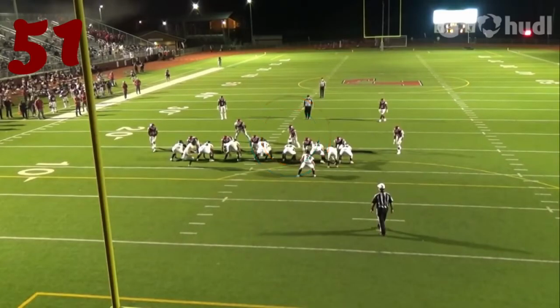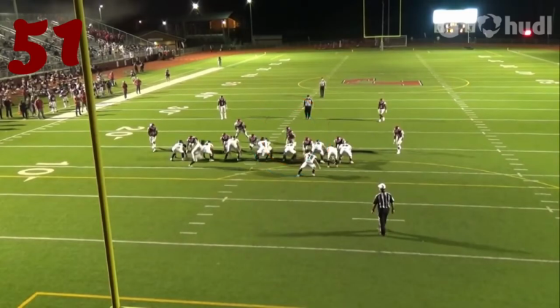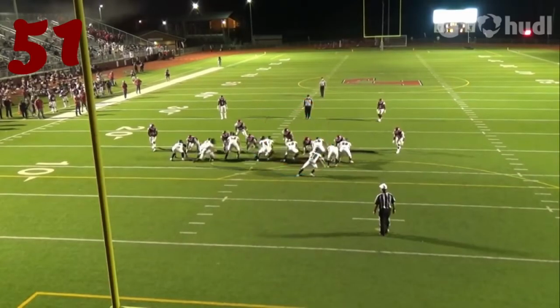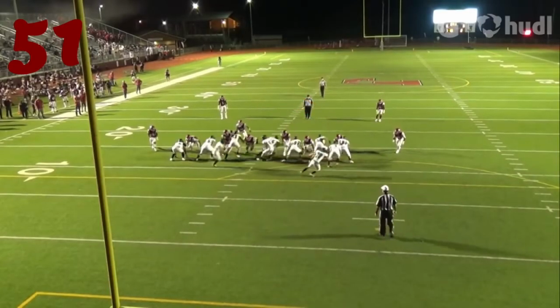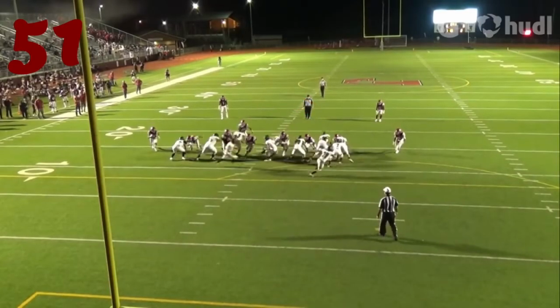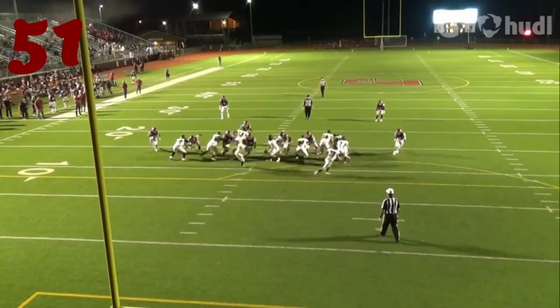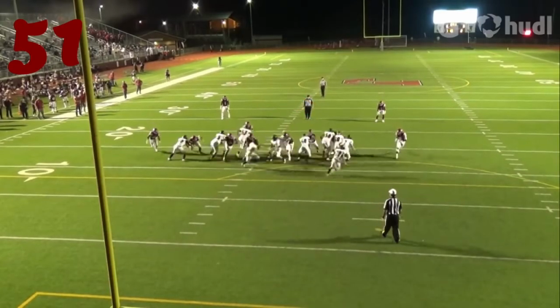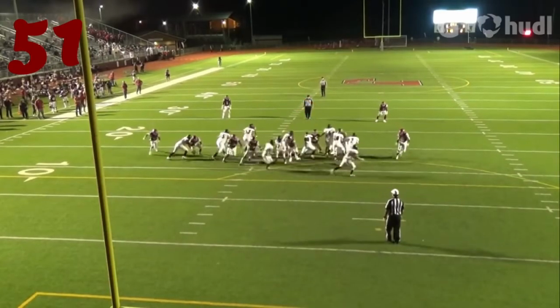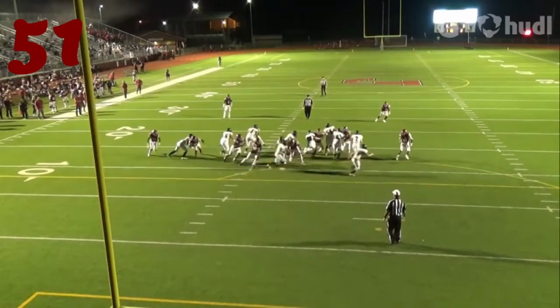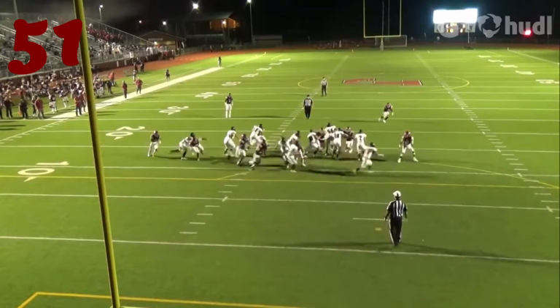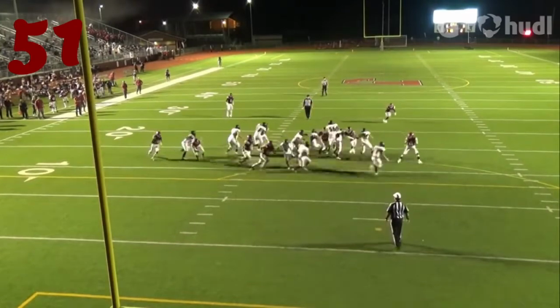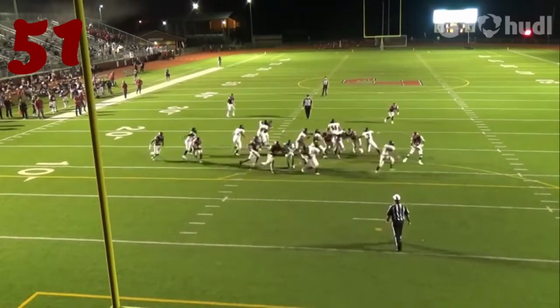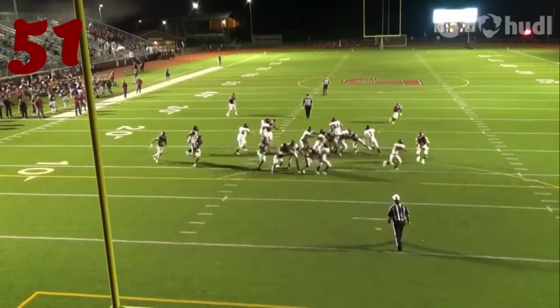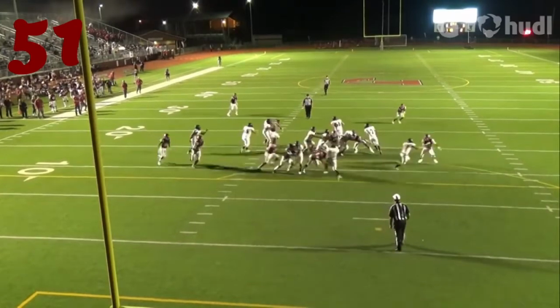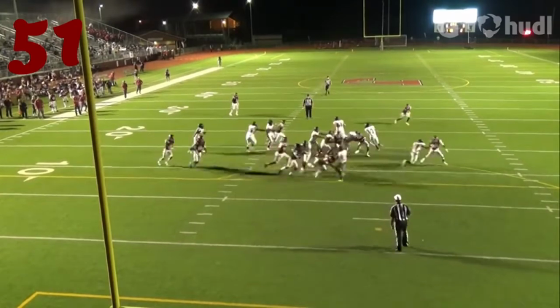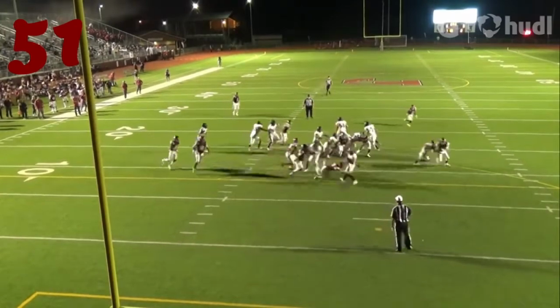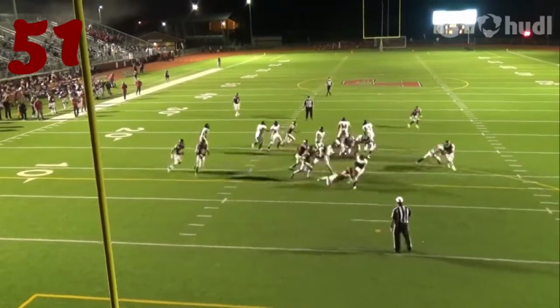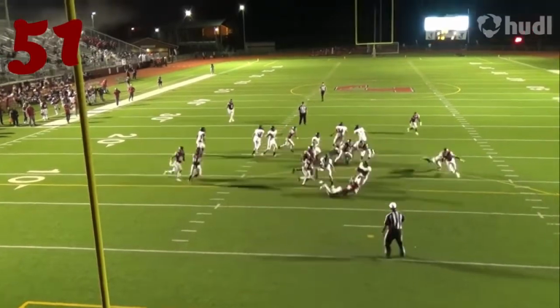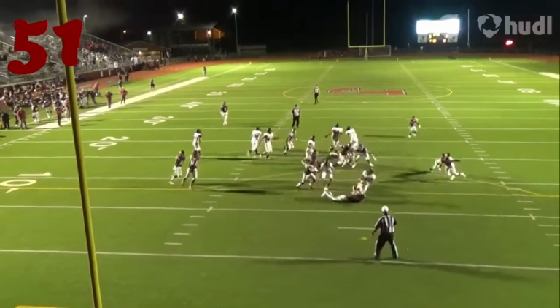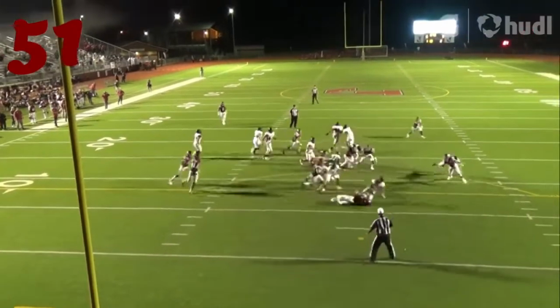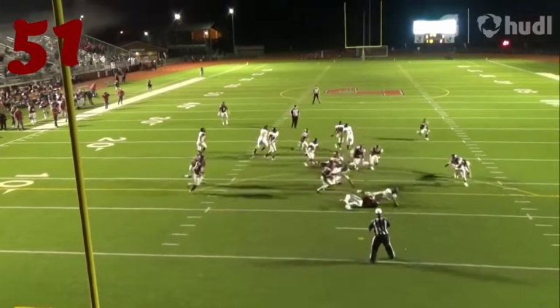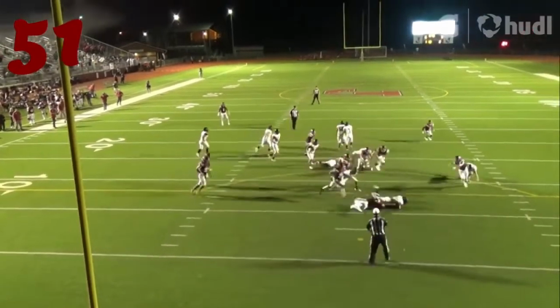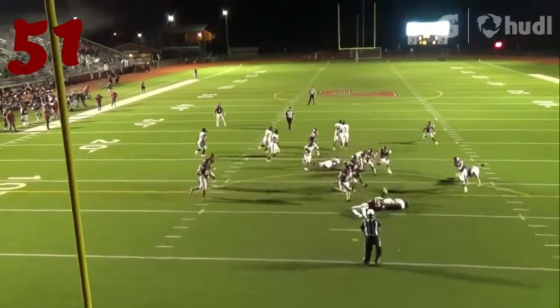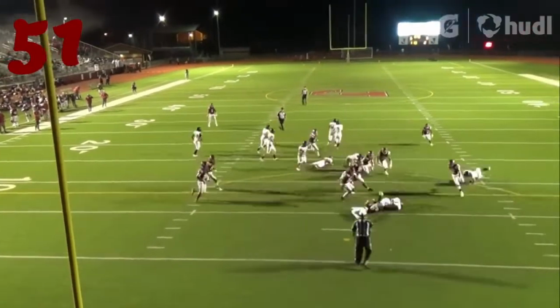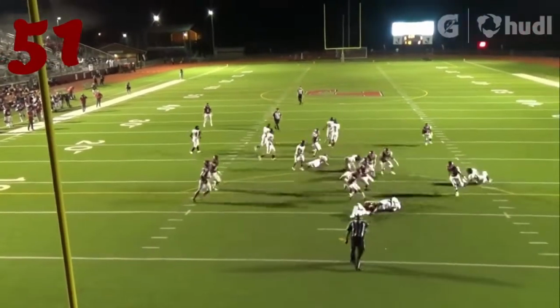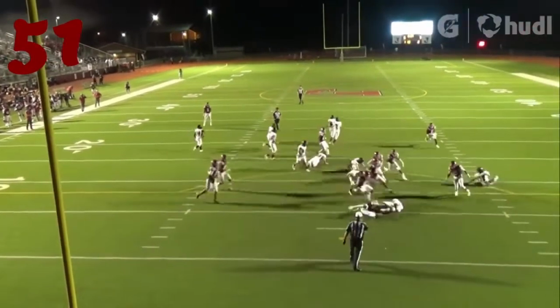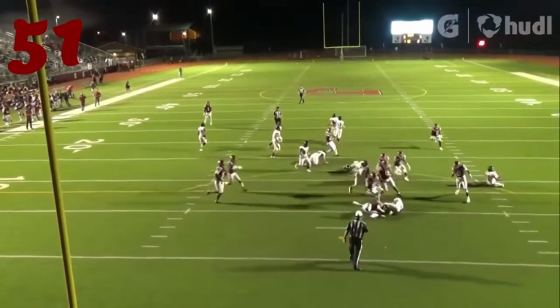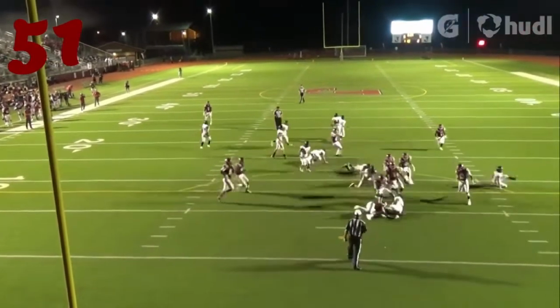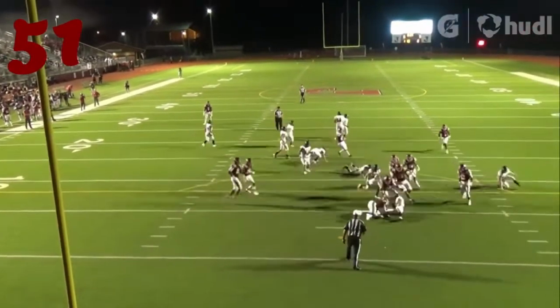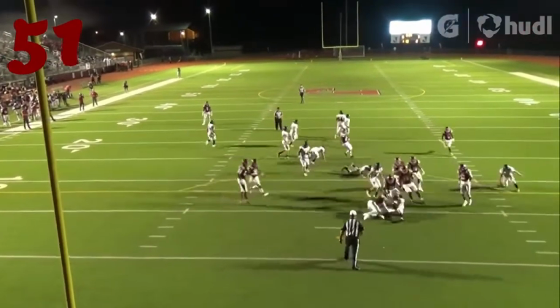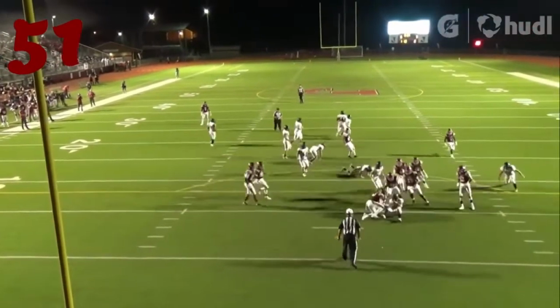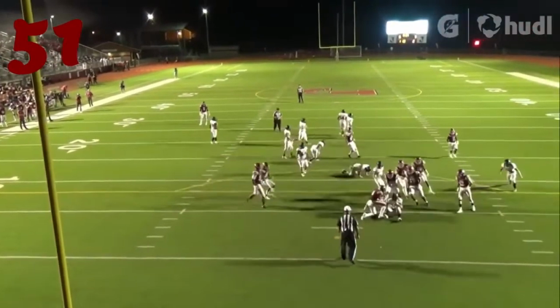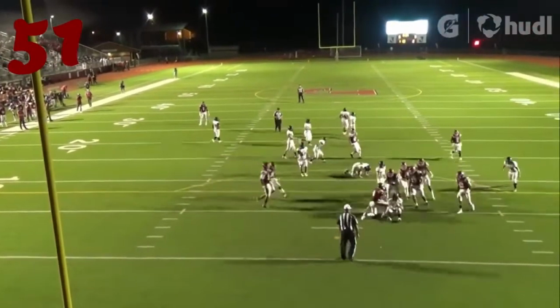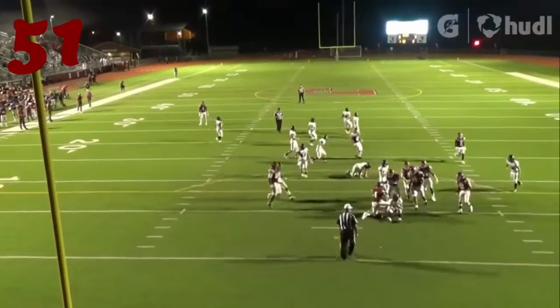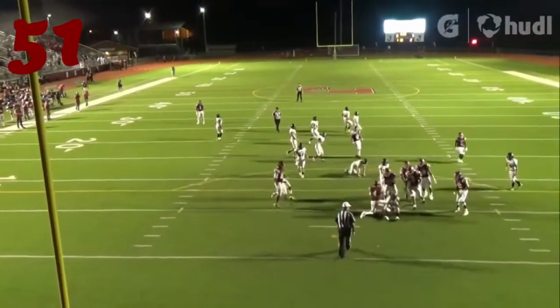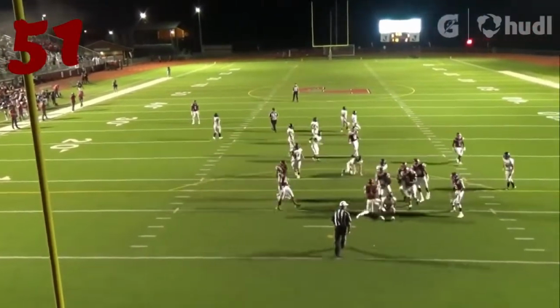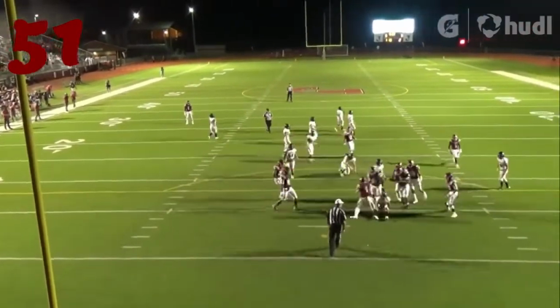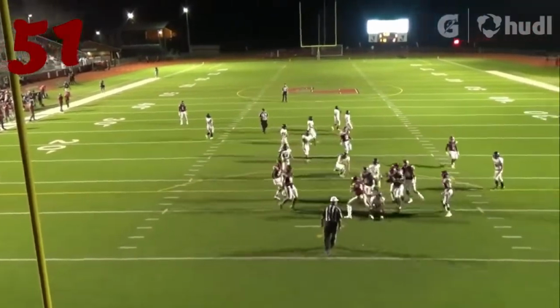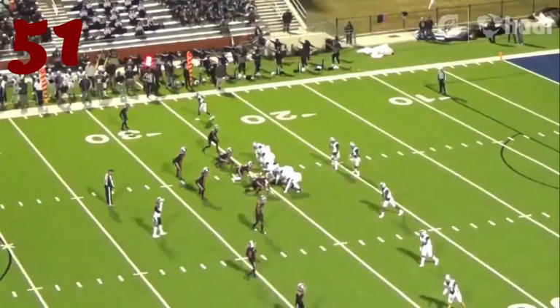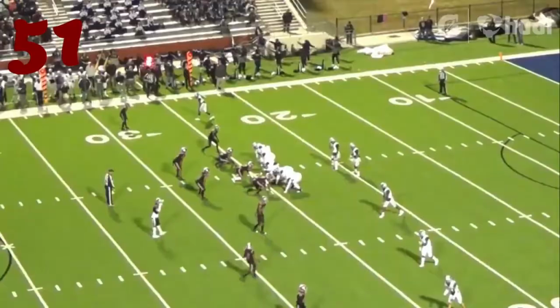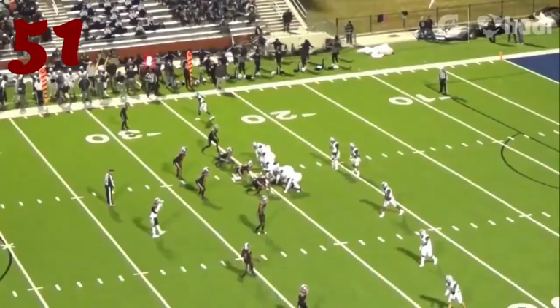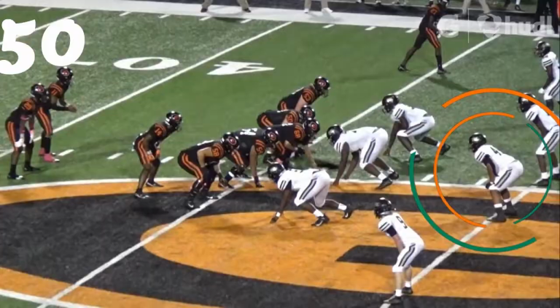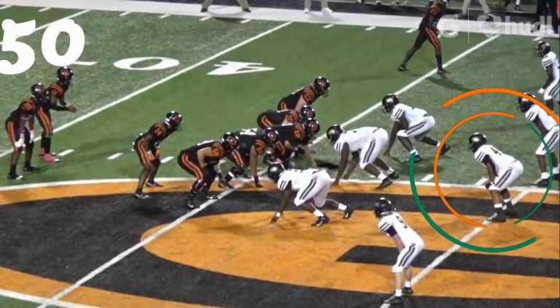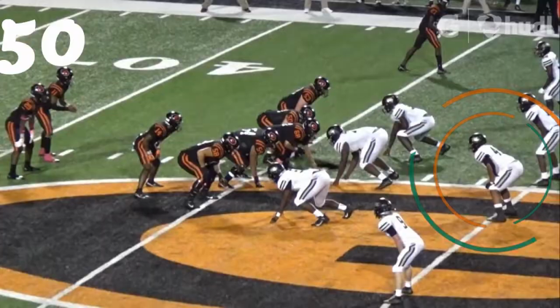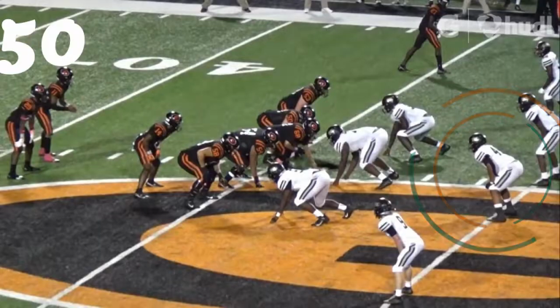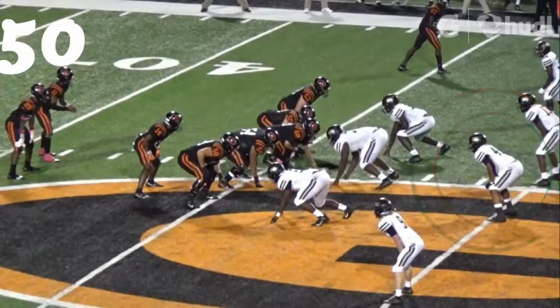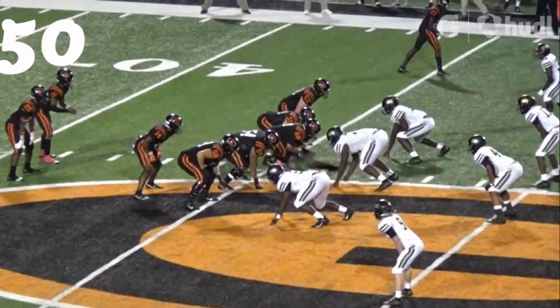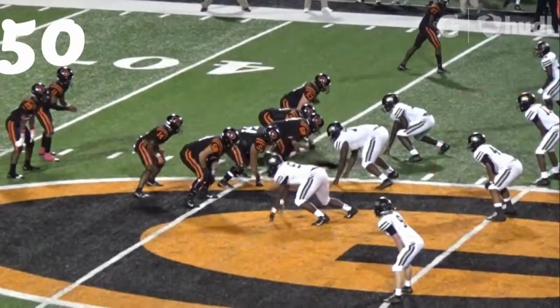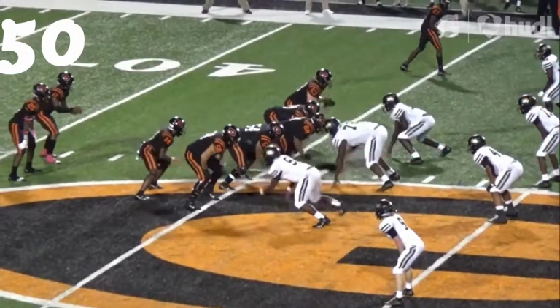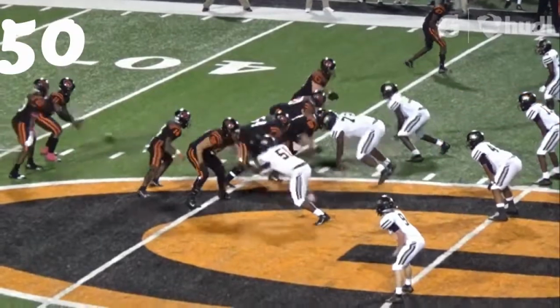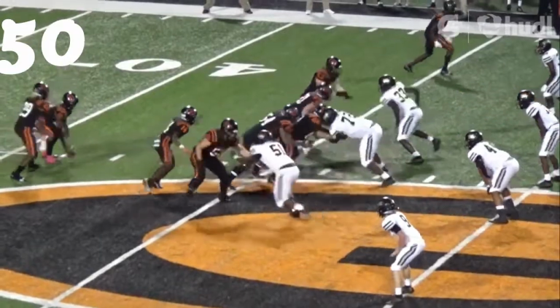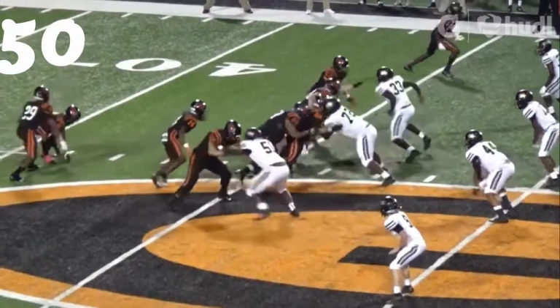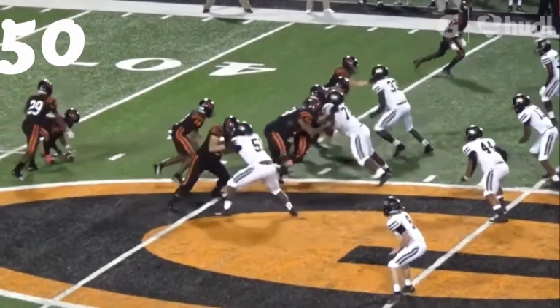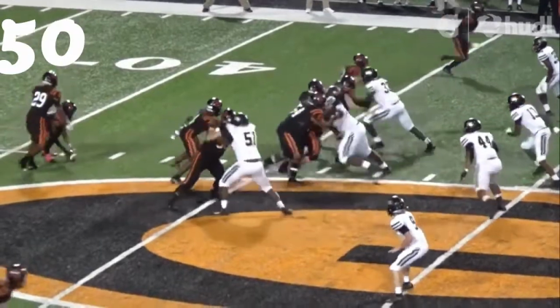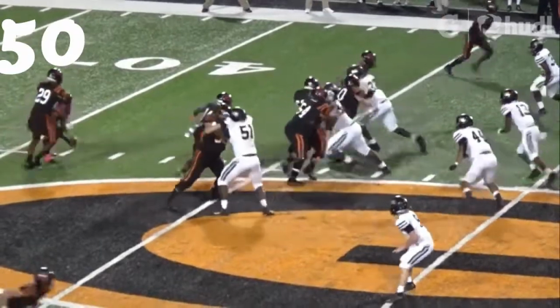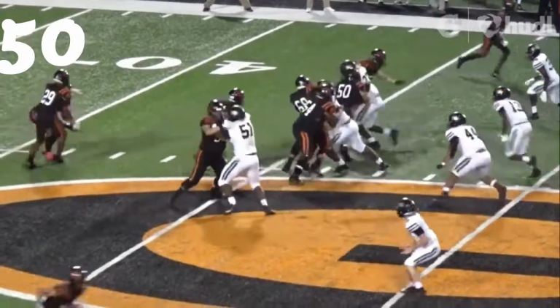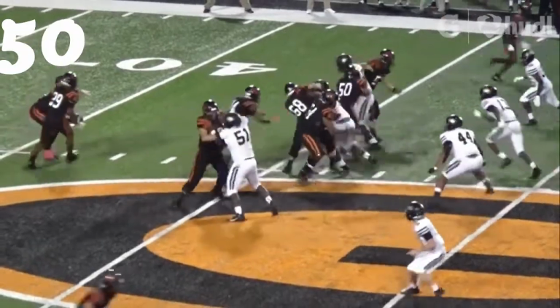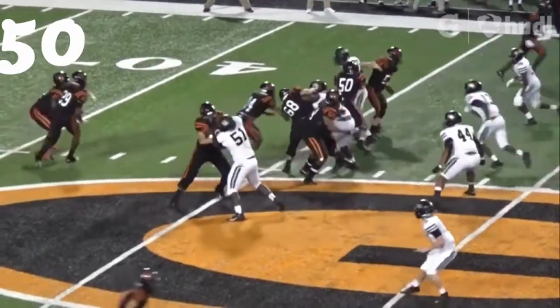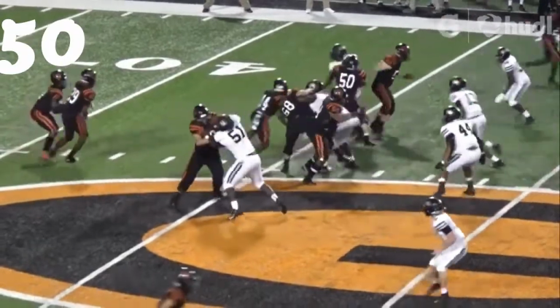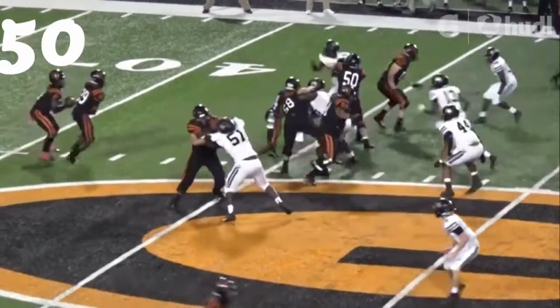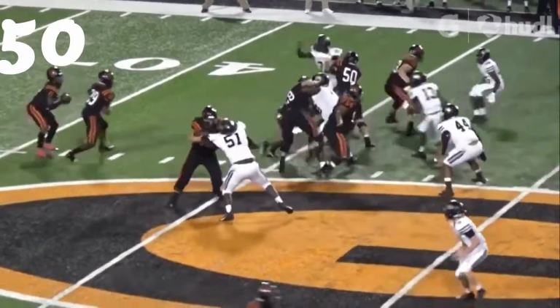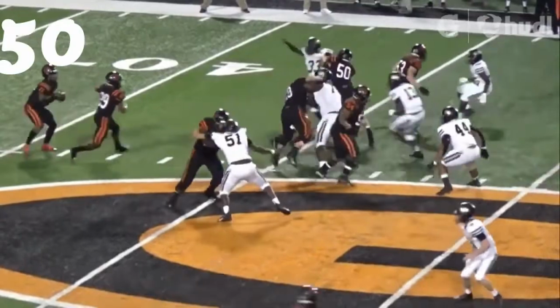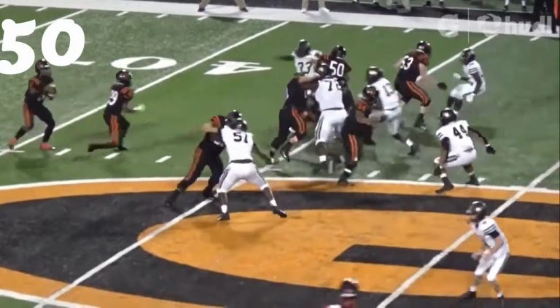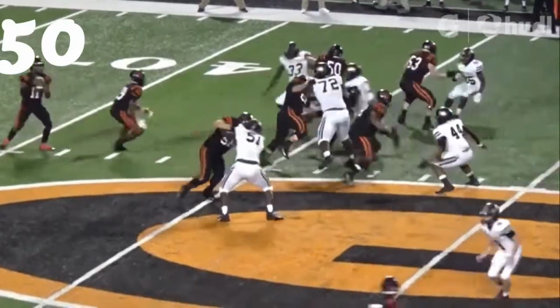Number 51, that's Ty Anthony Smith from Jasper — great play, timing up the blitz.